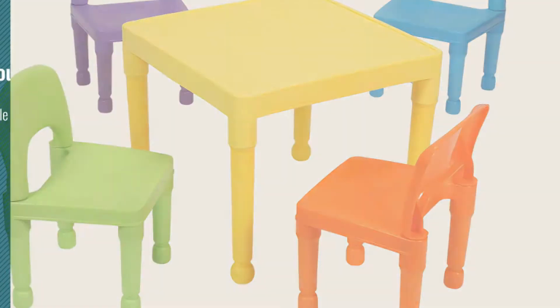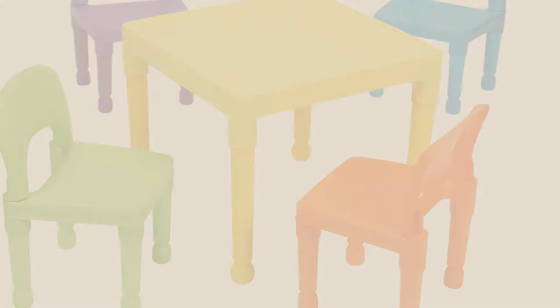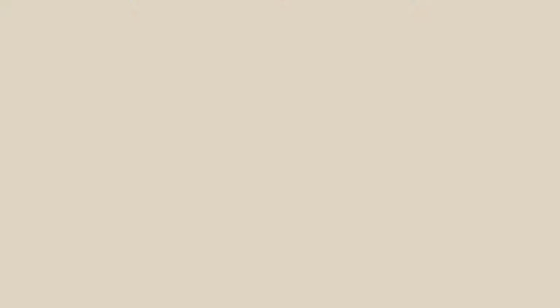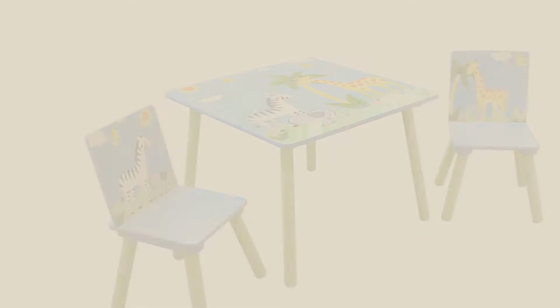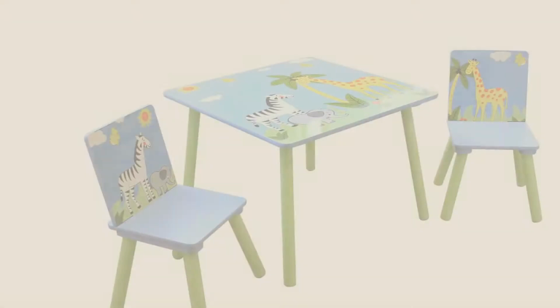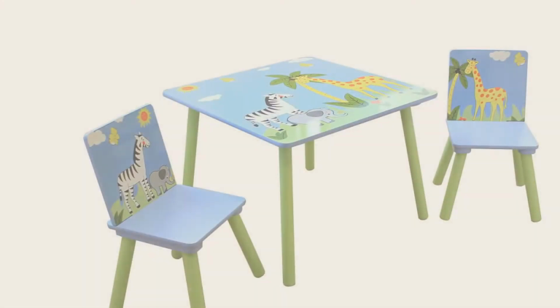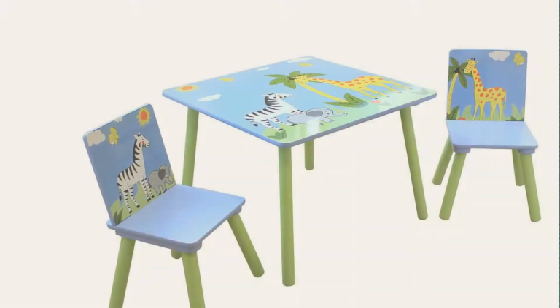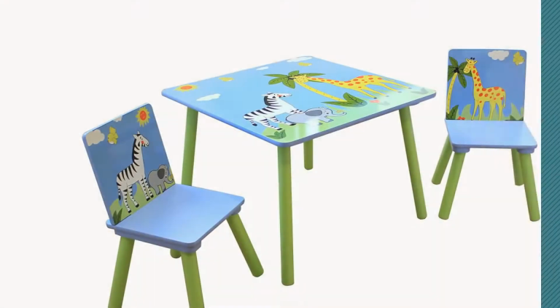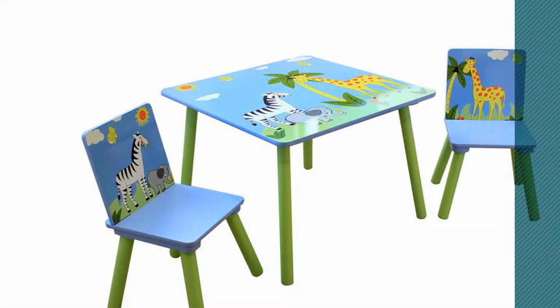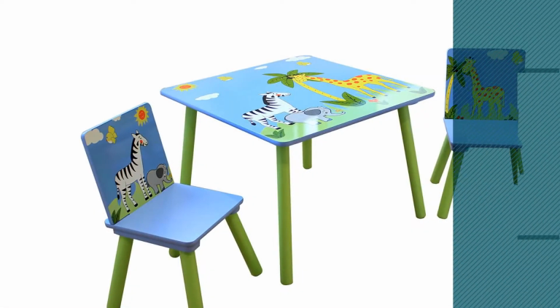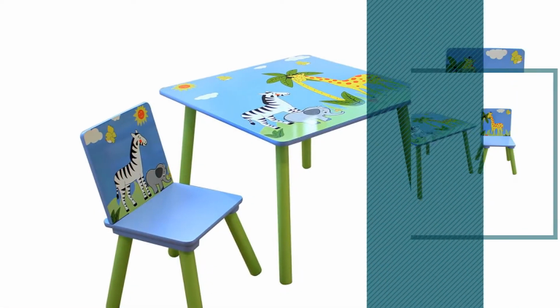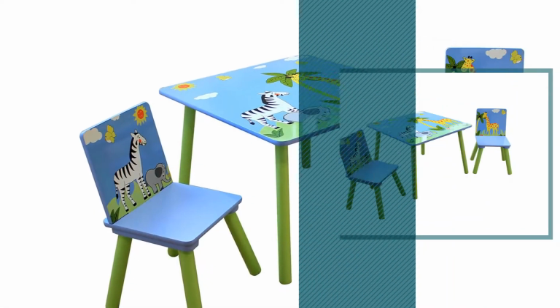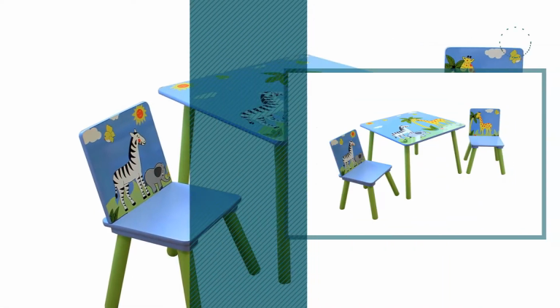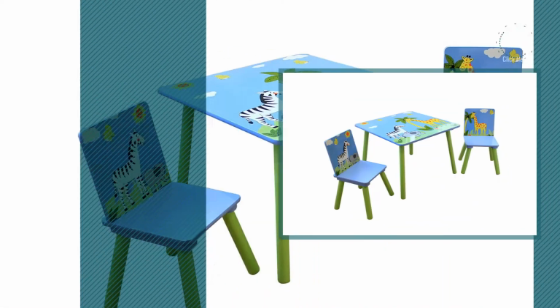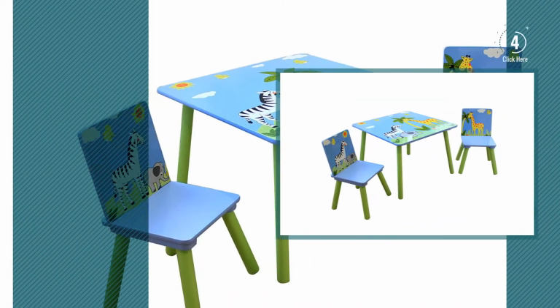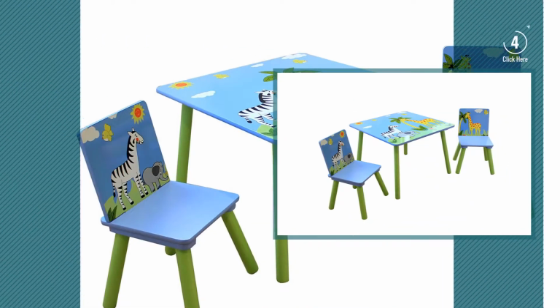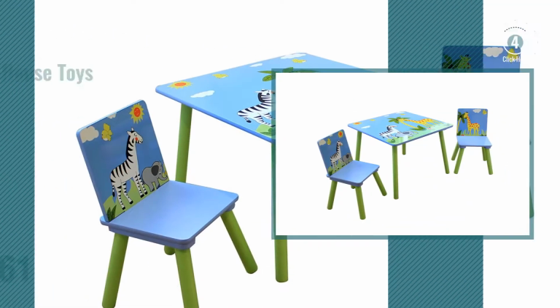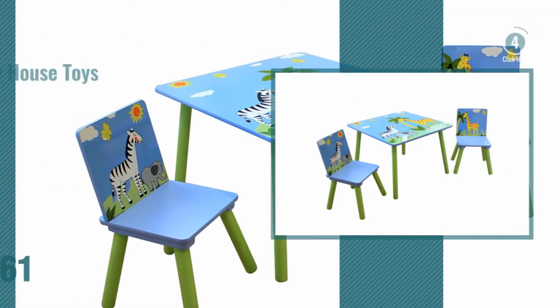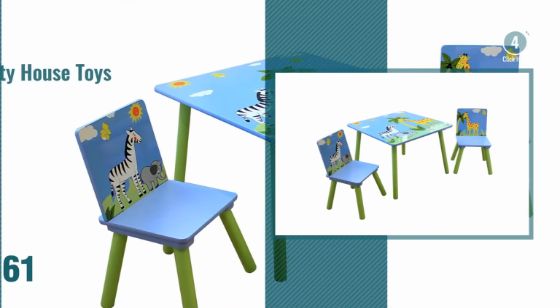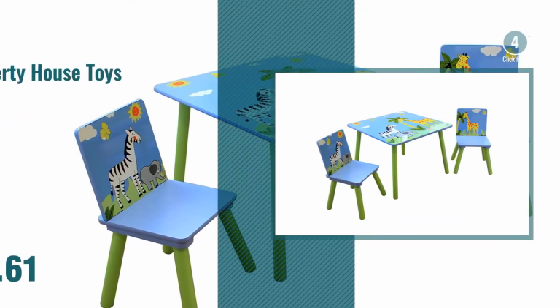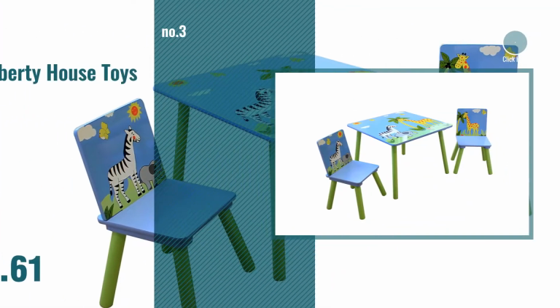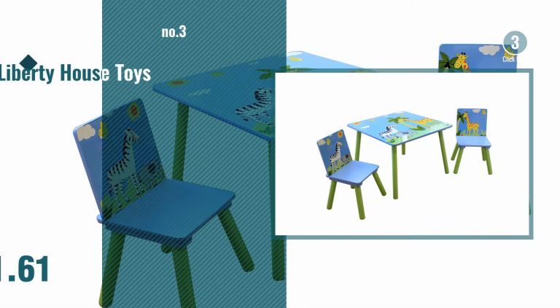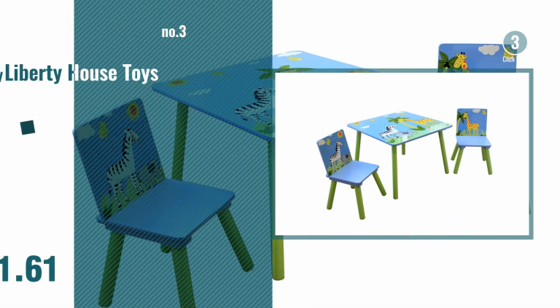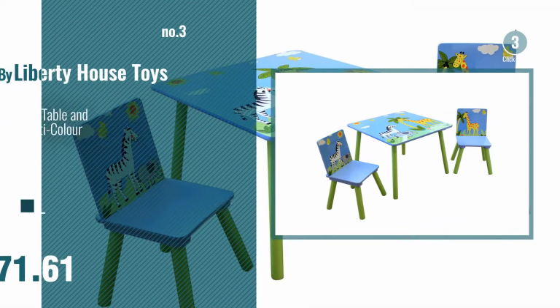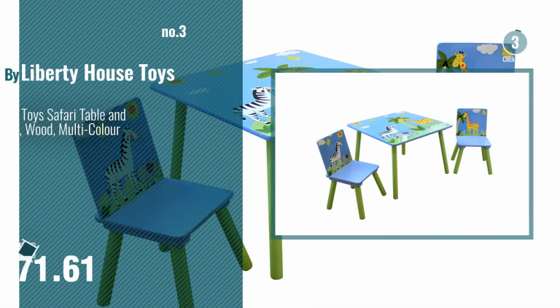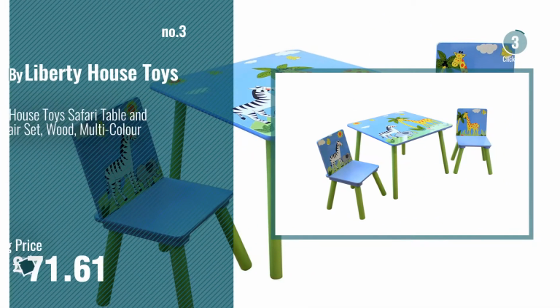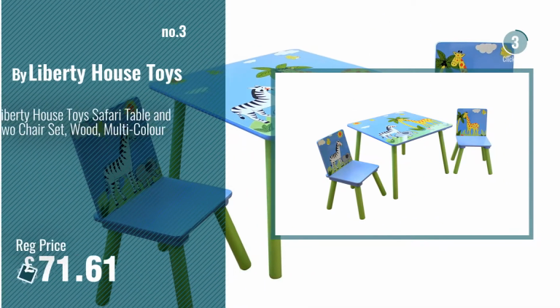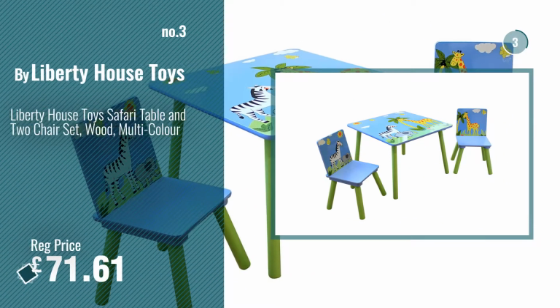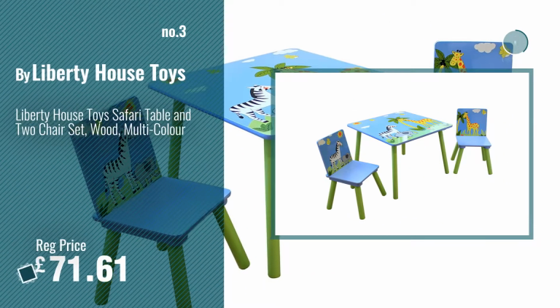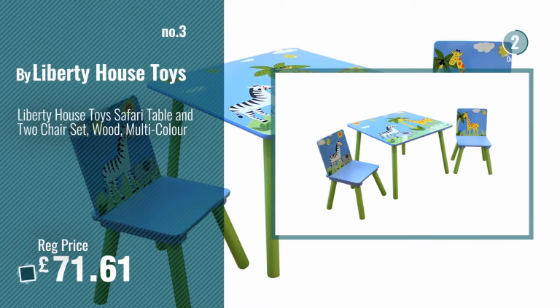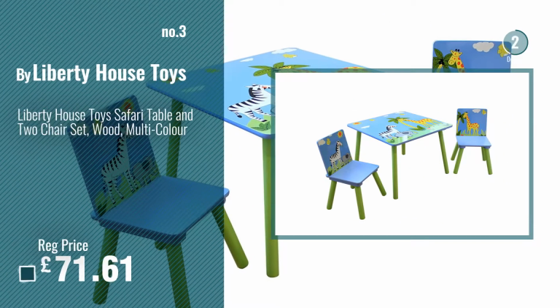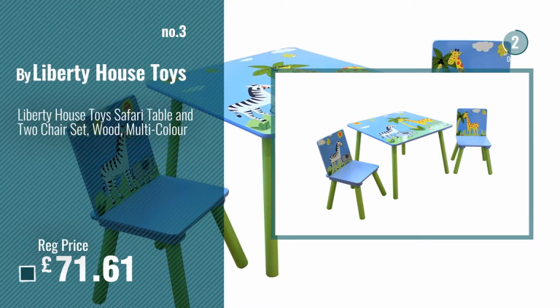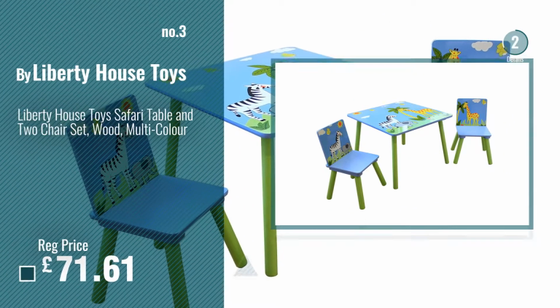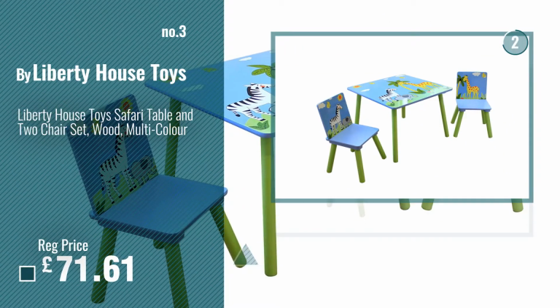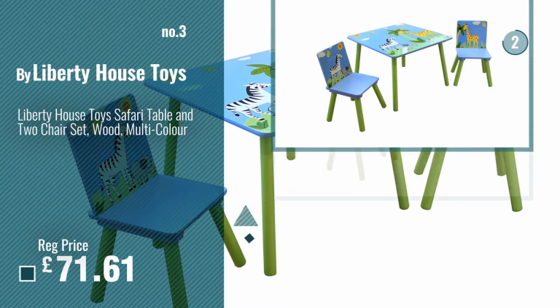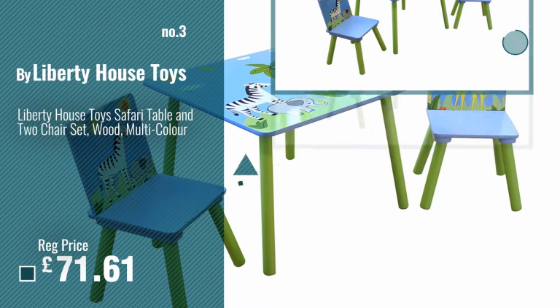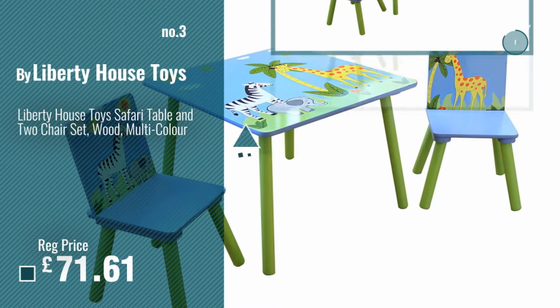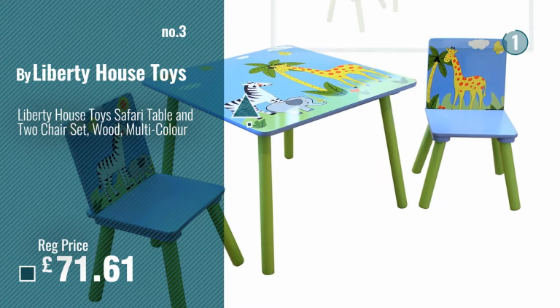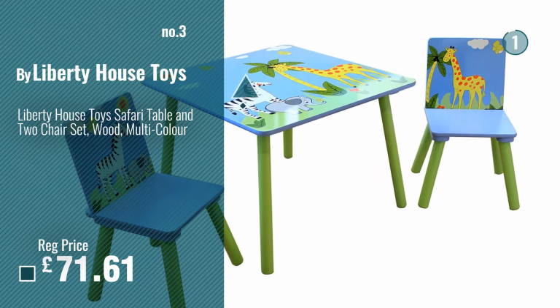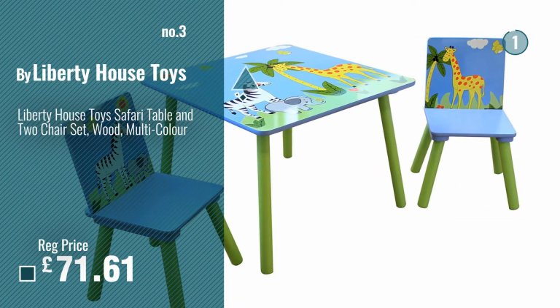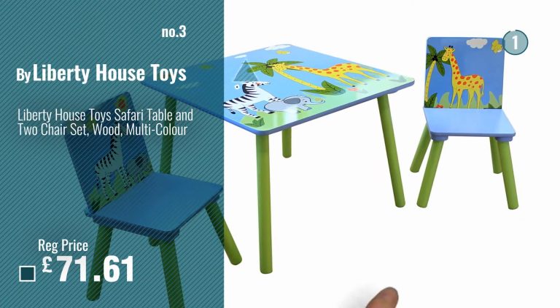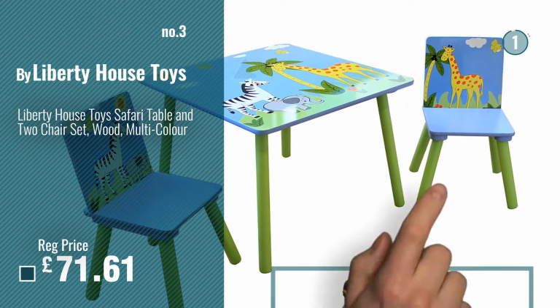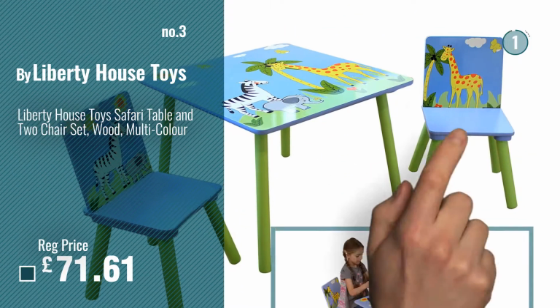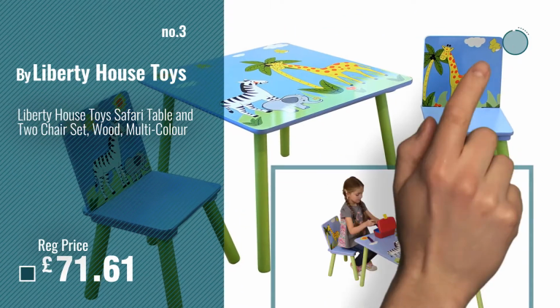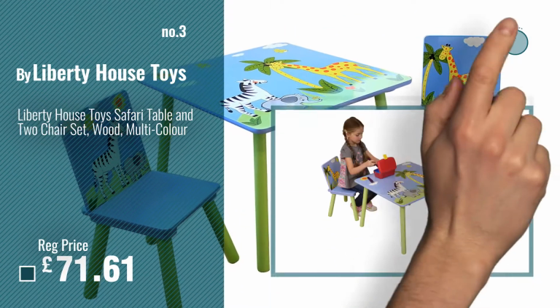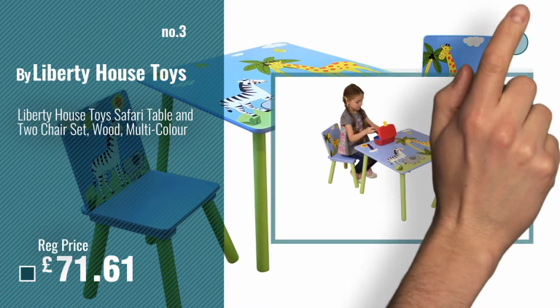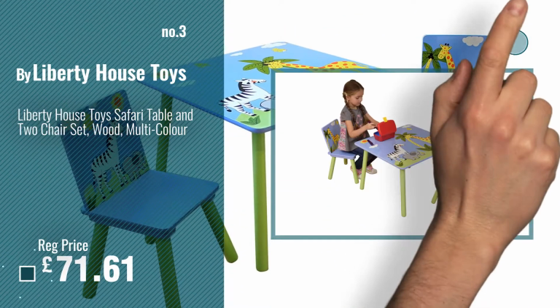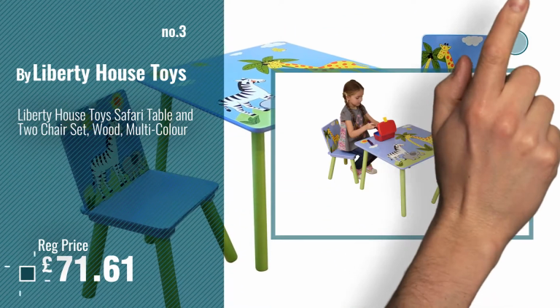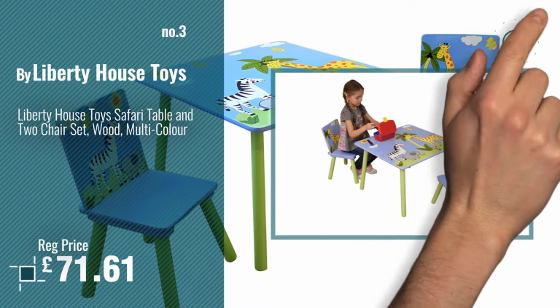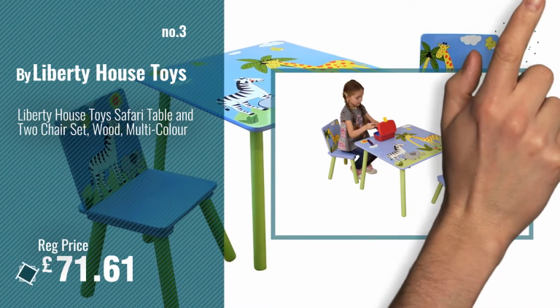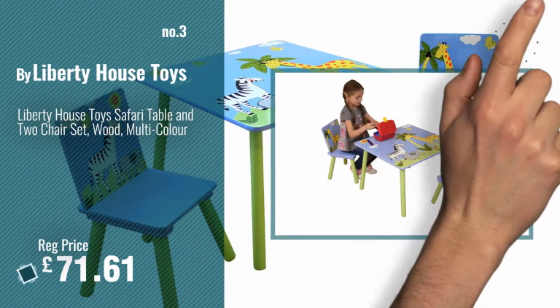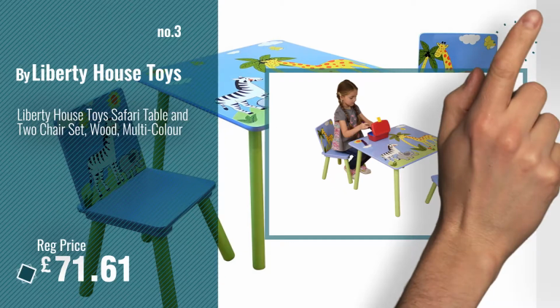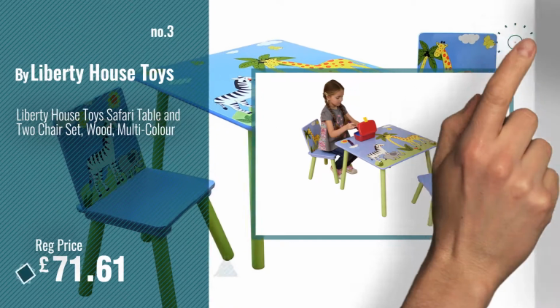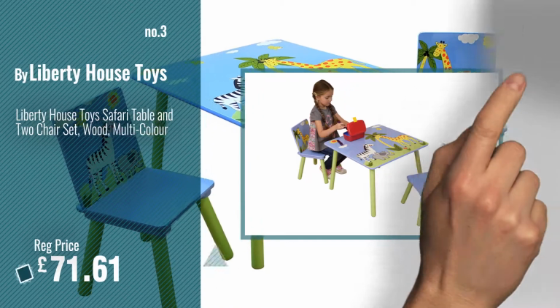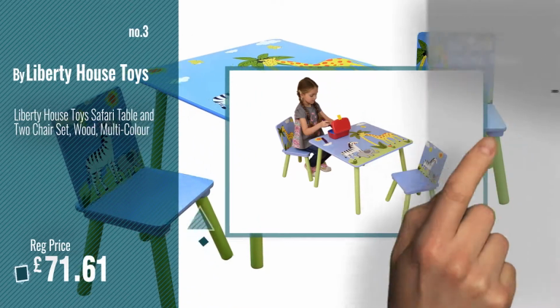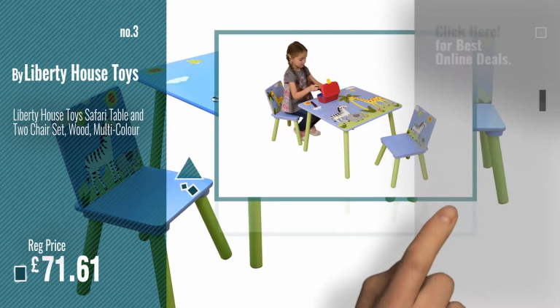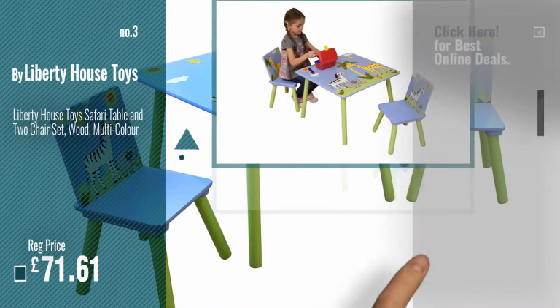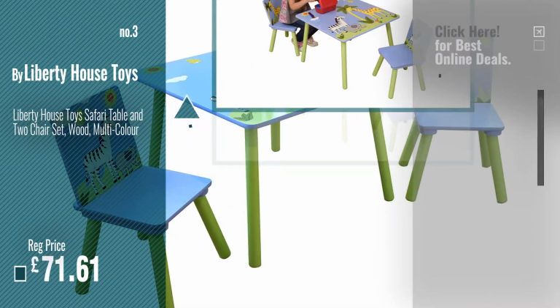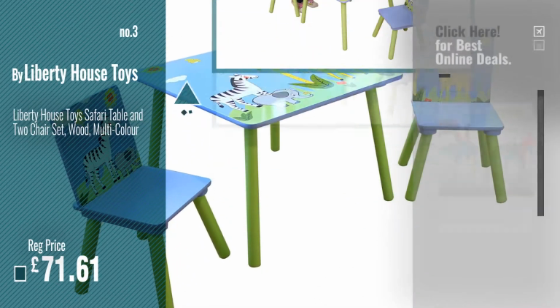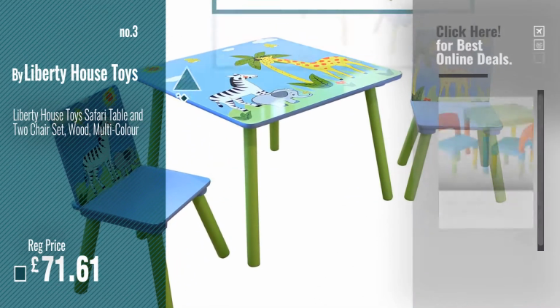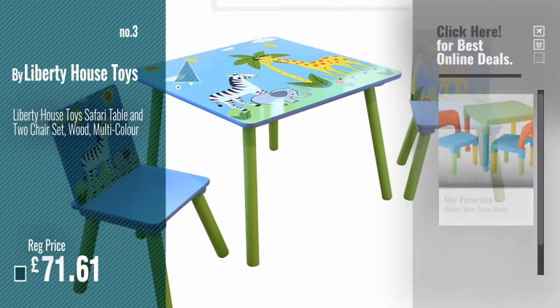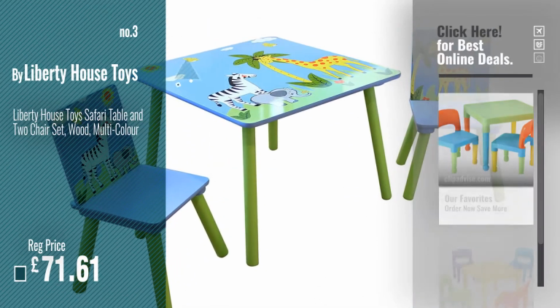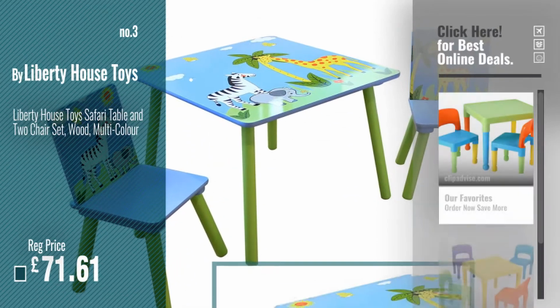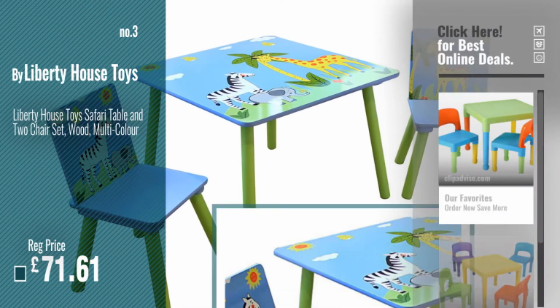Number 3. For more info and great children's tables, just click this circle.